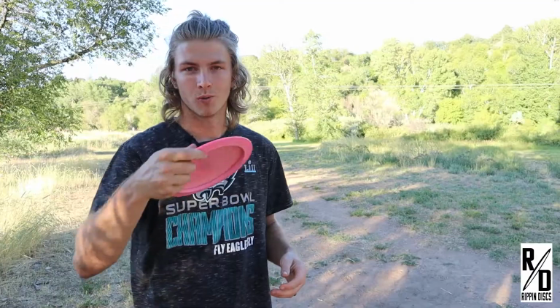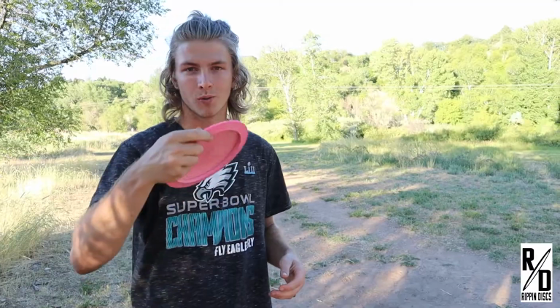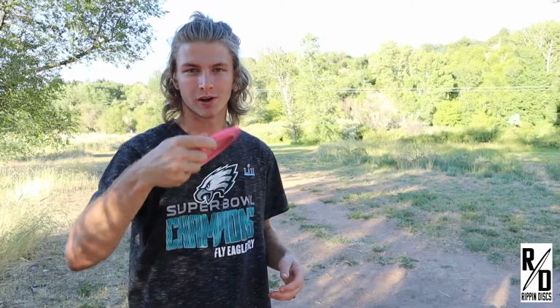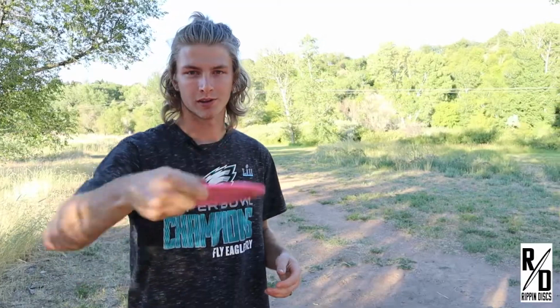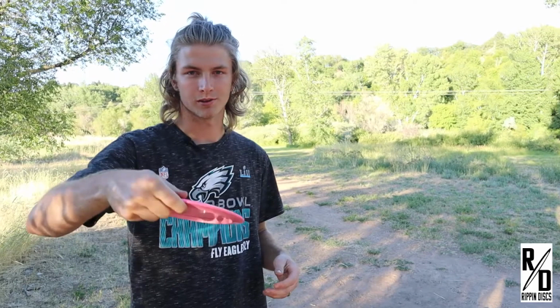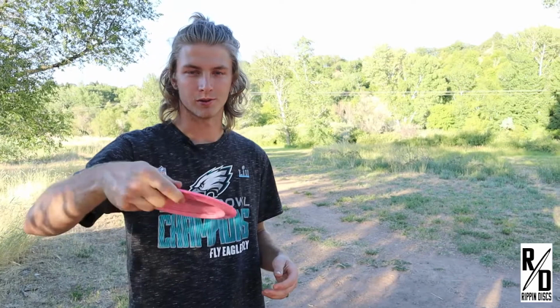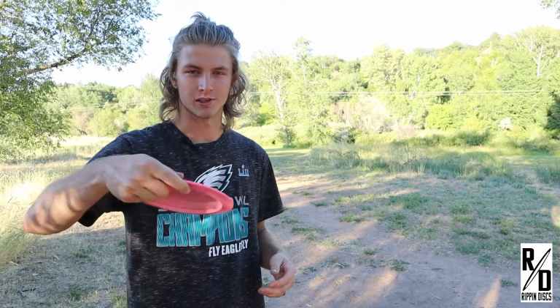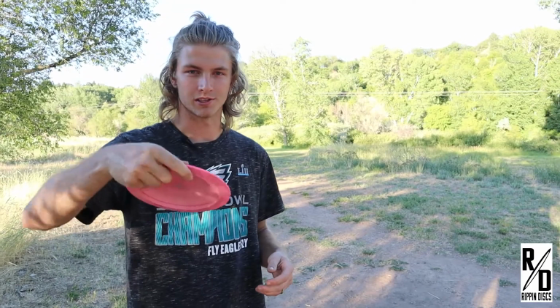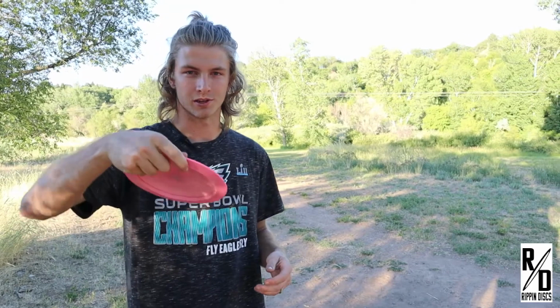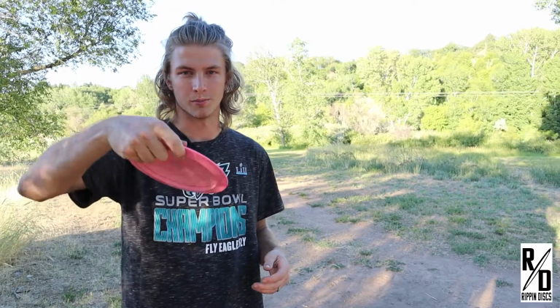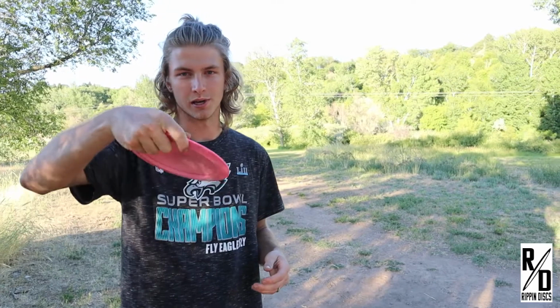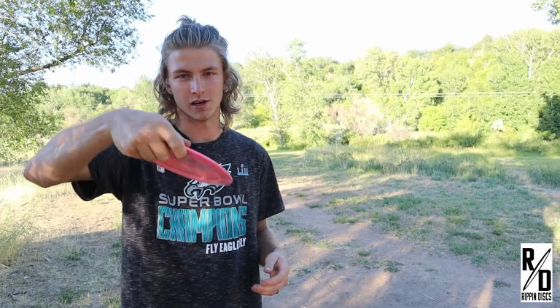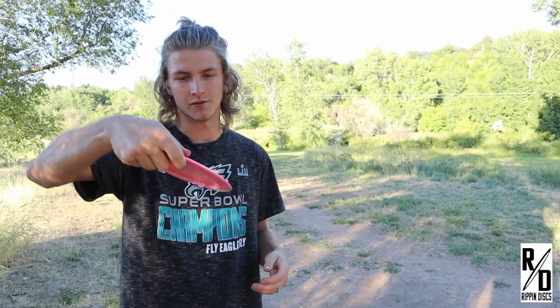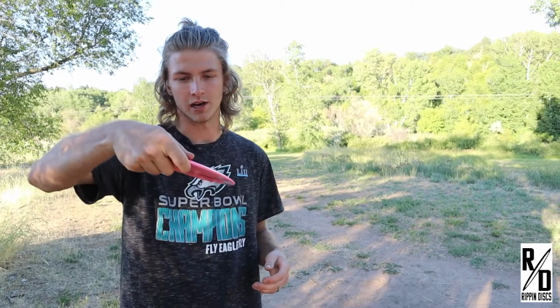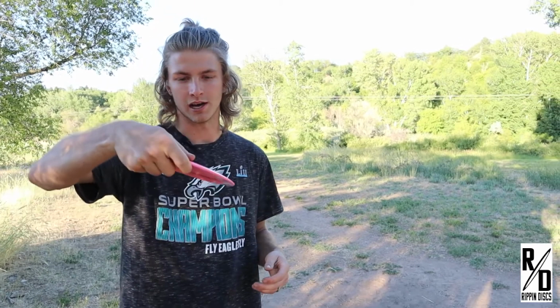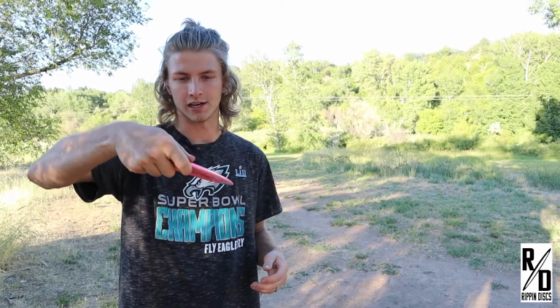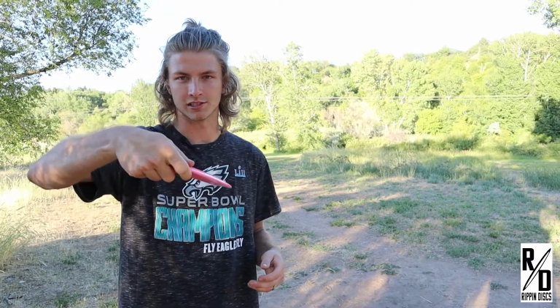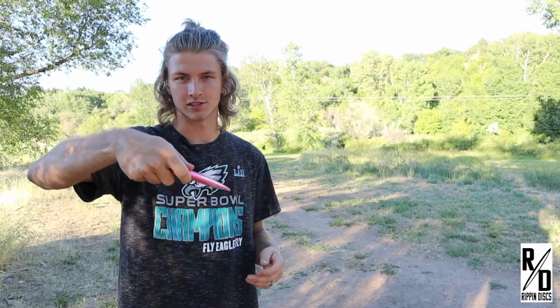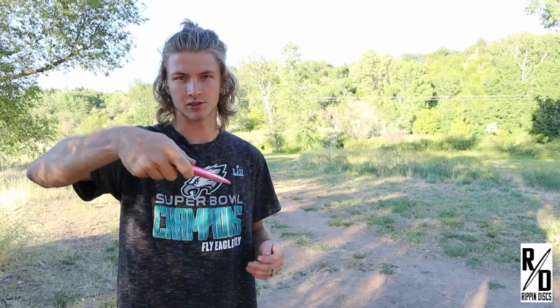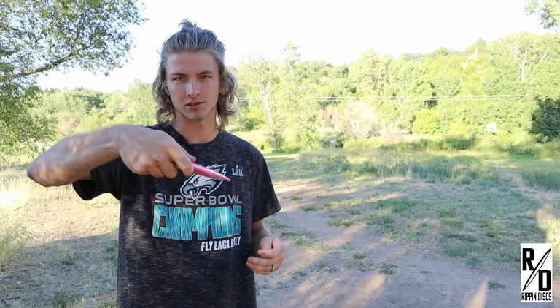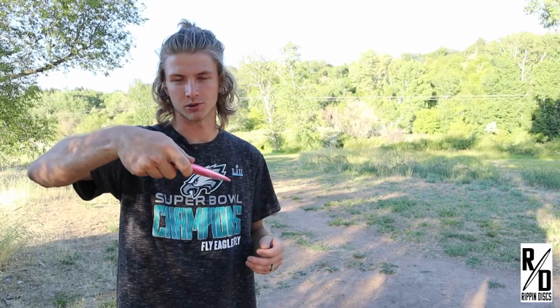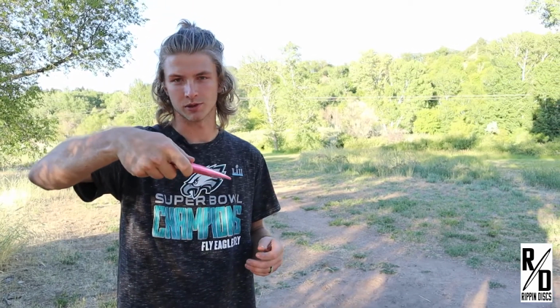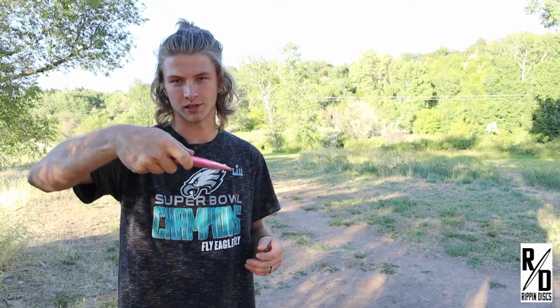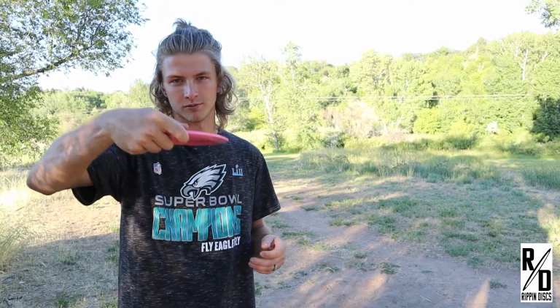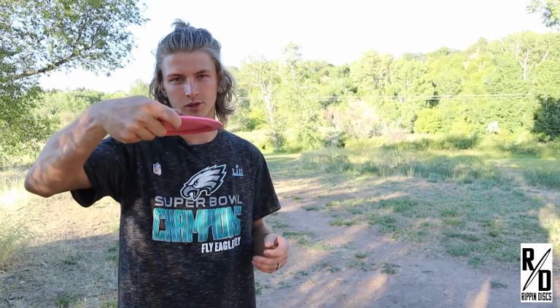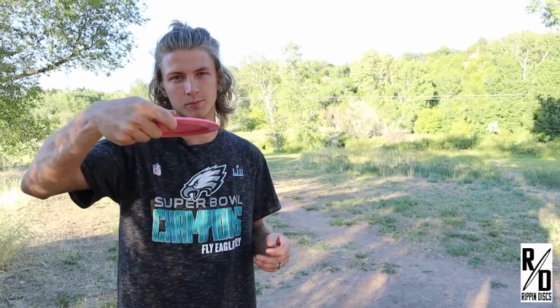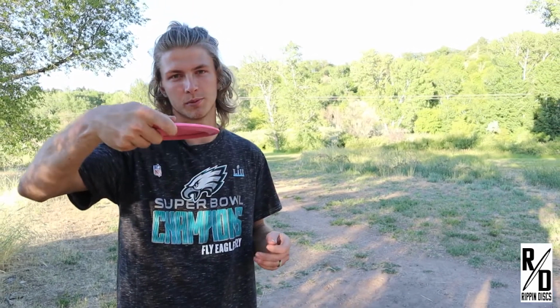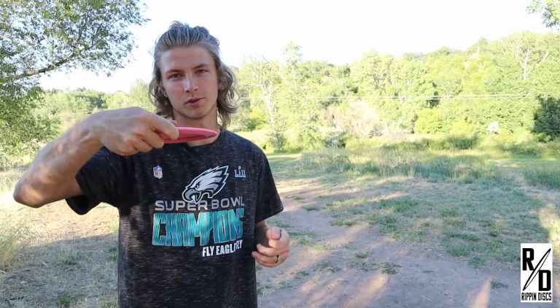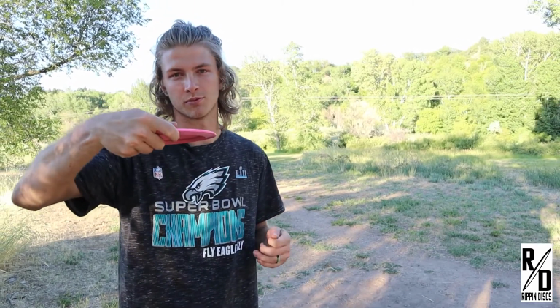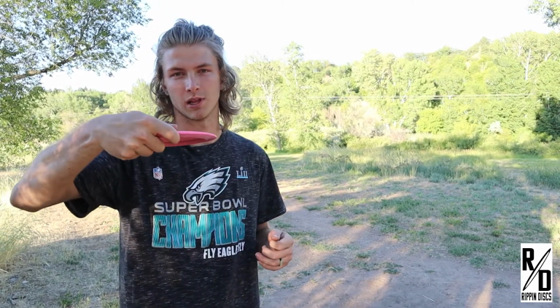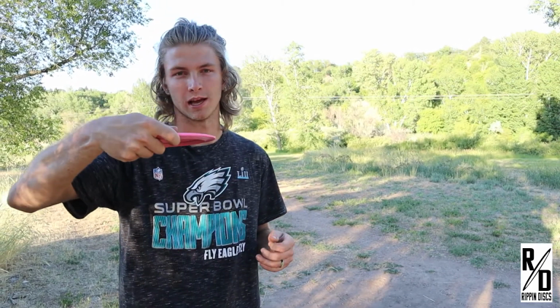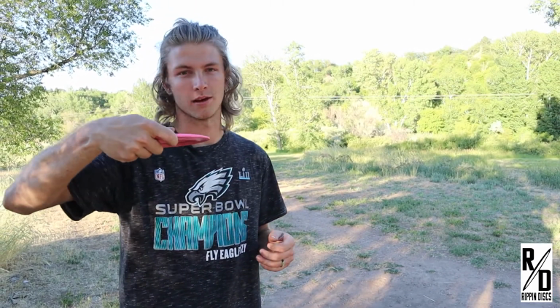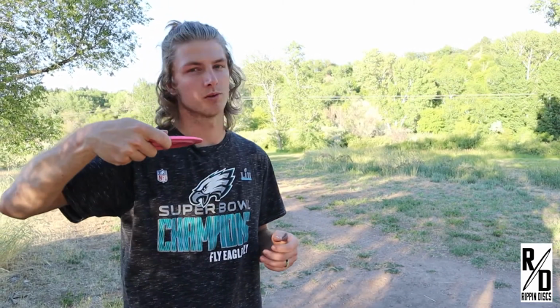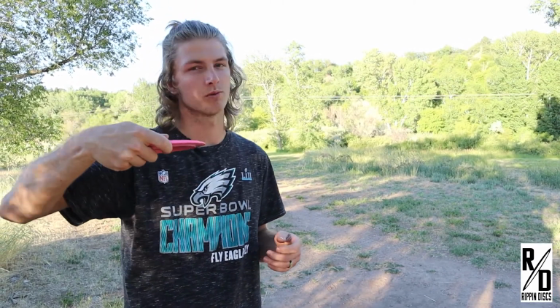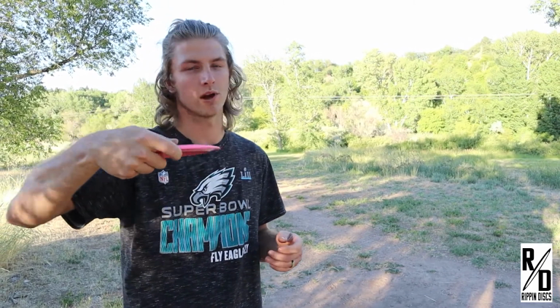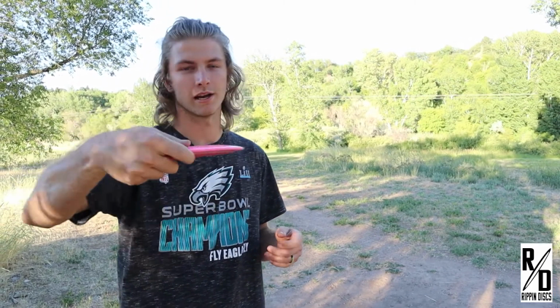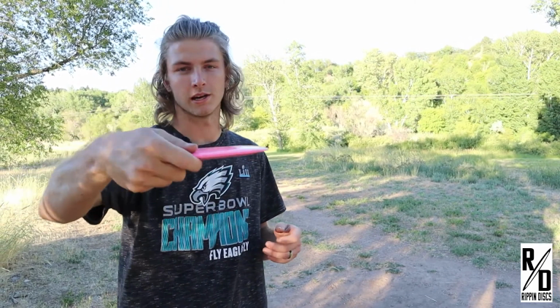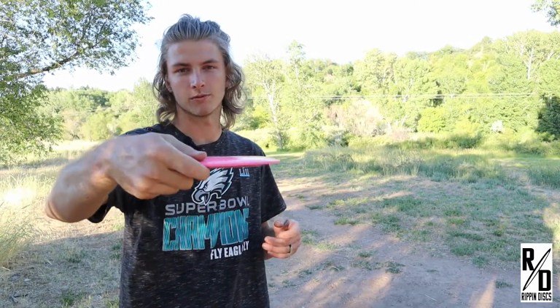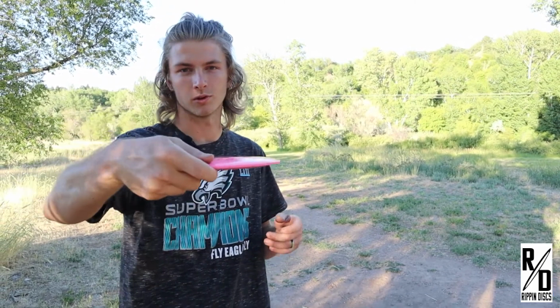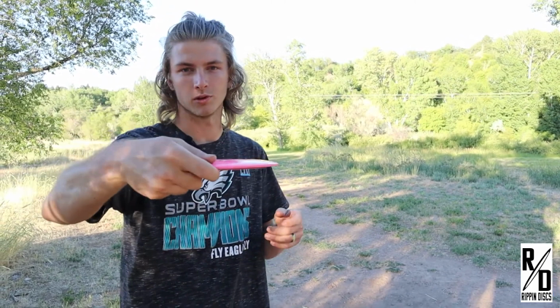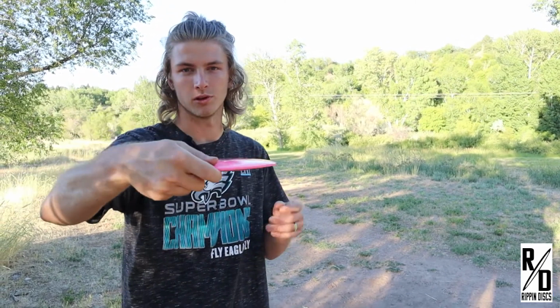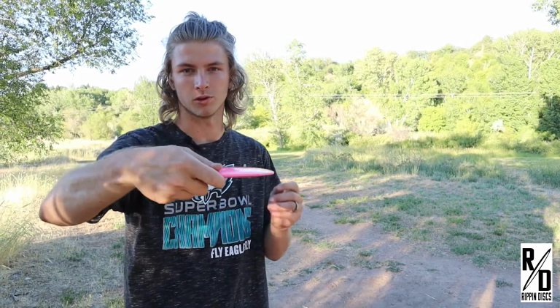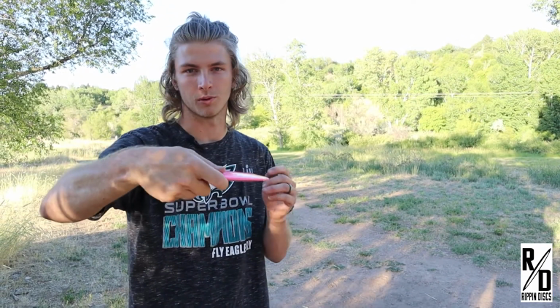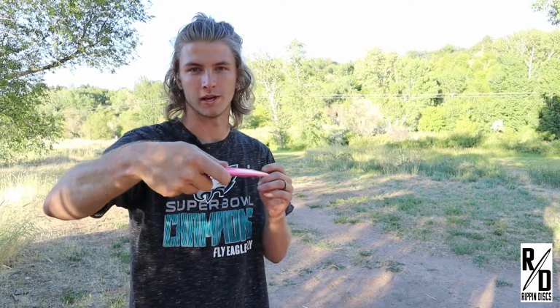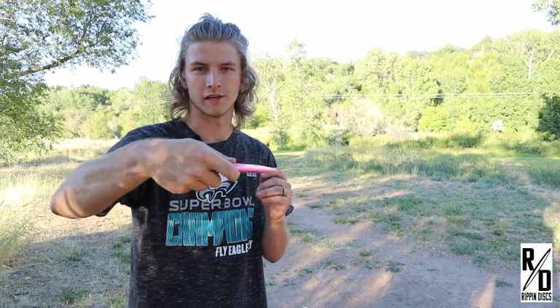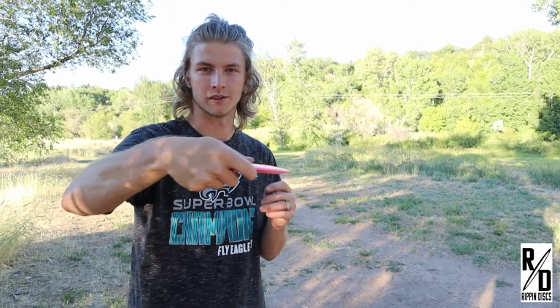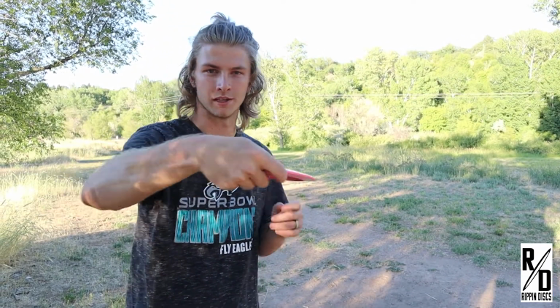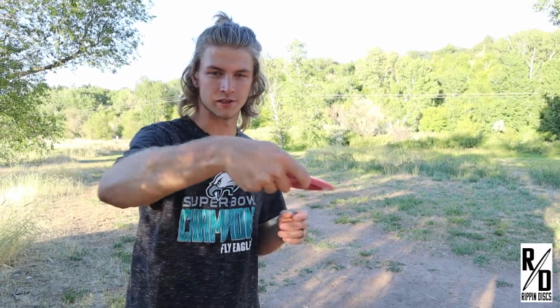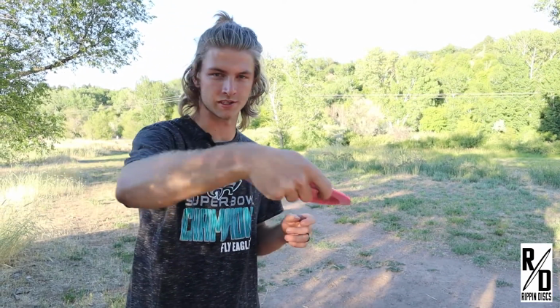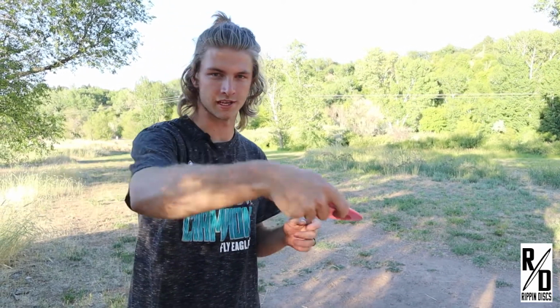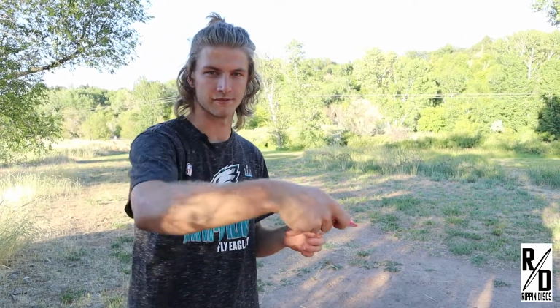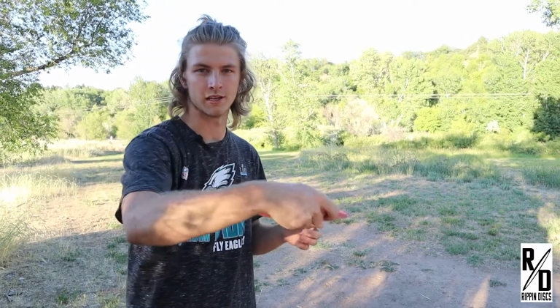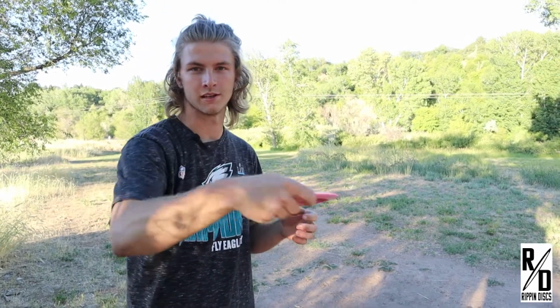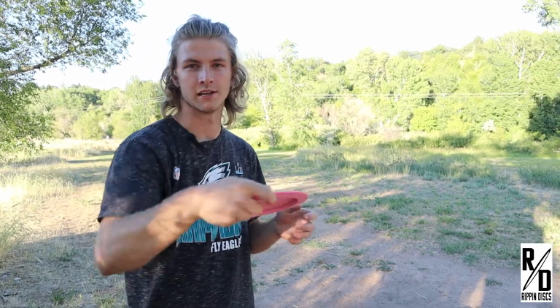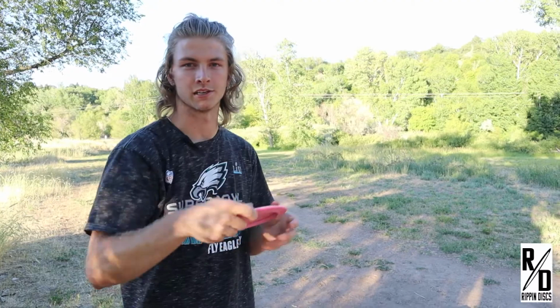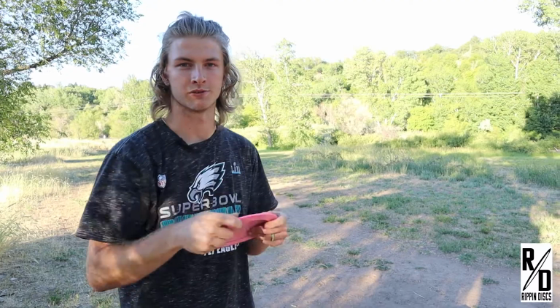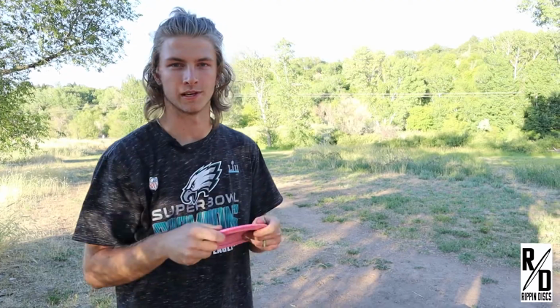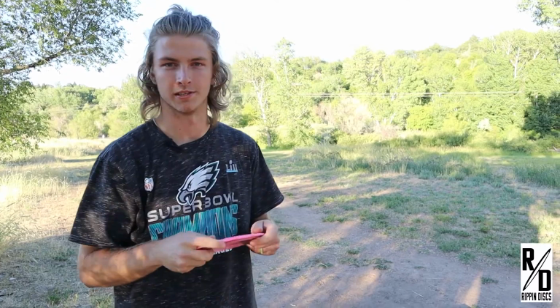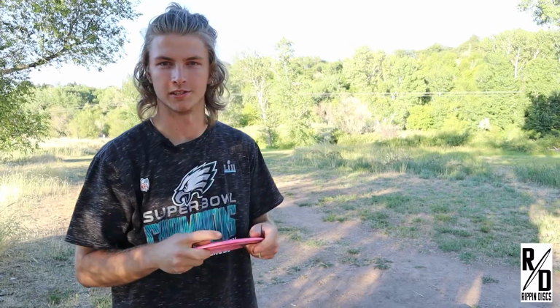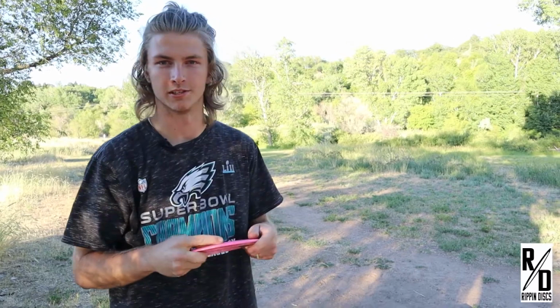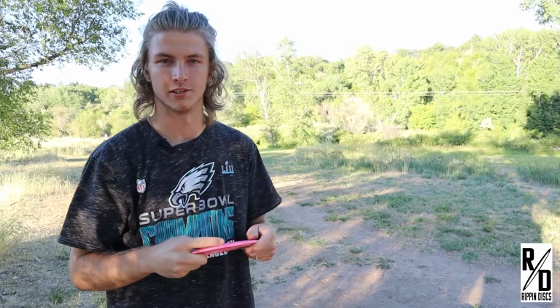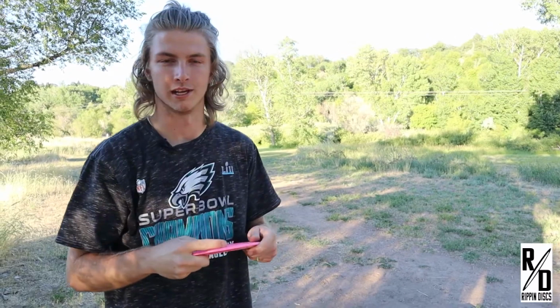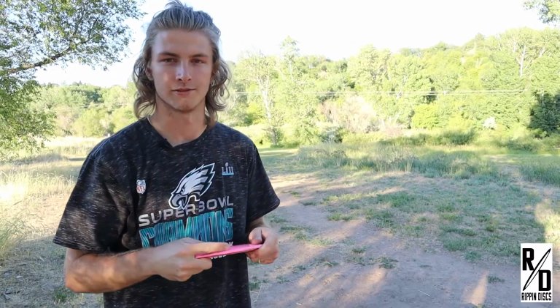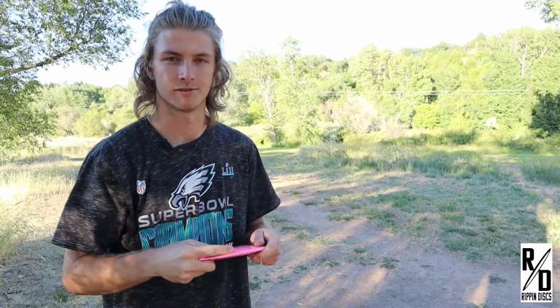We're going to throw this on a bit of a hyzer so it can flip up to flat, ride out for a long way, and then just have that nice fade to the left.